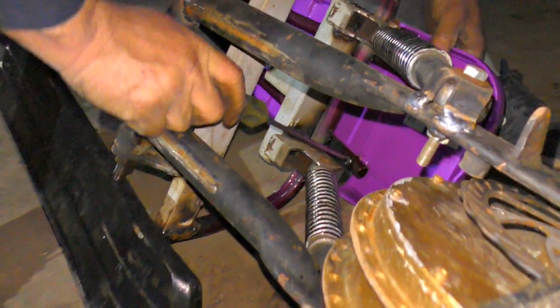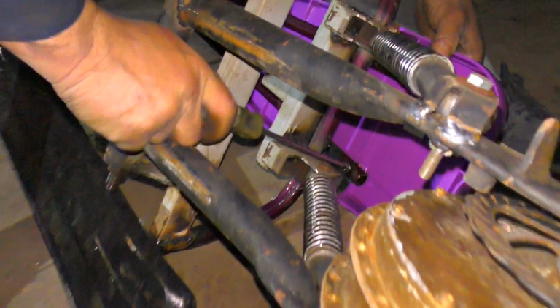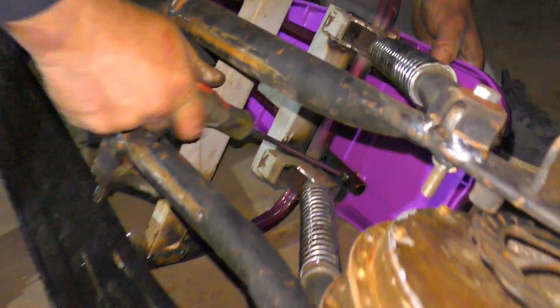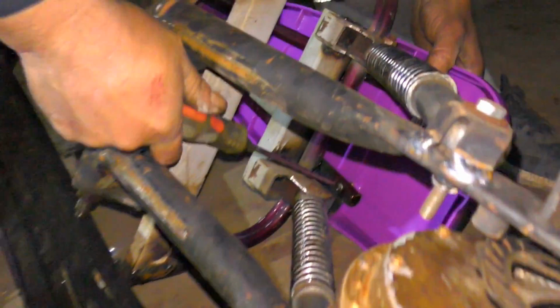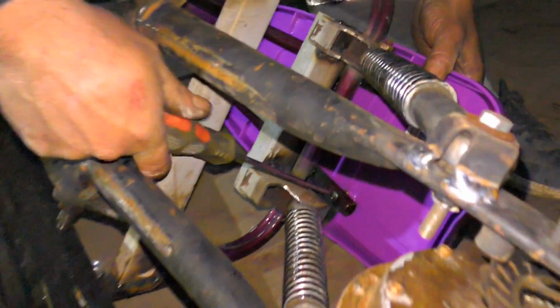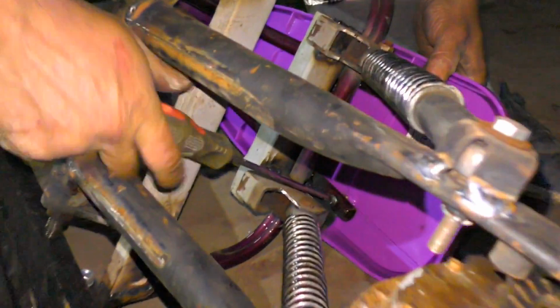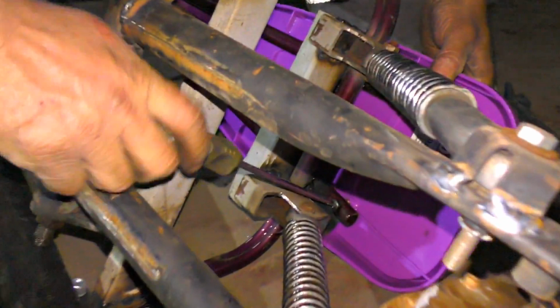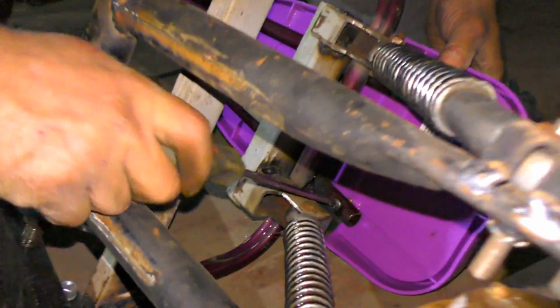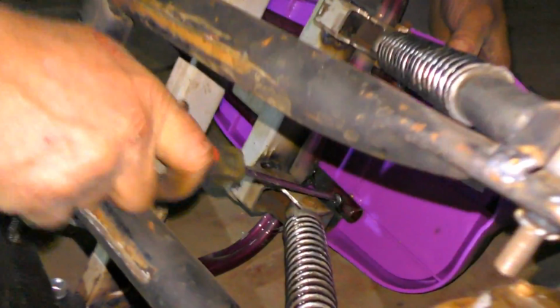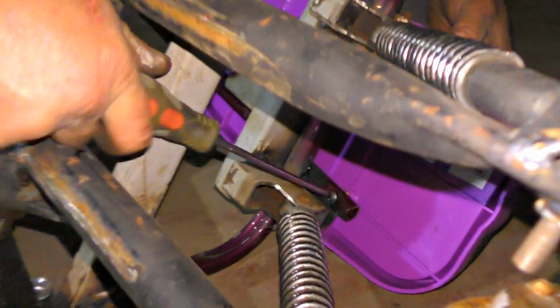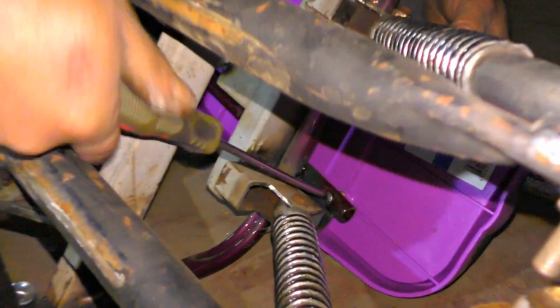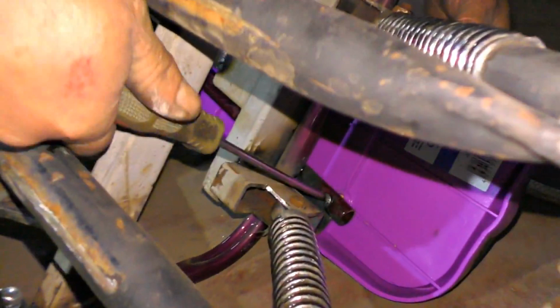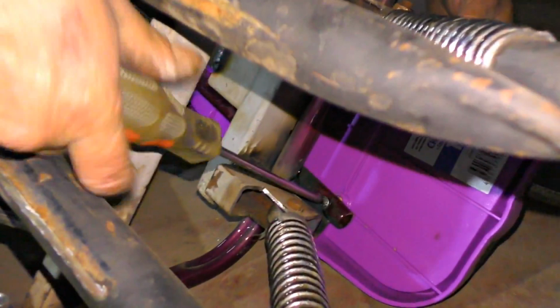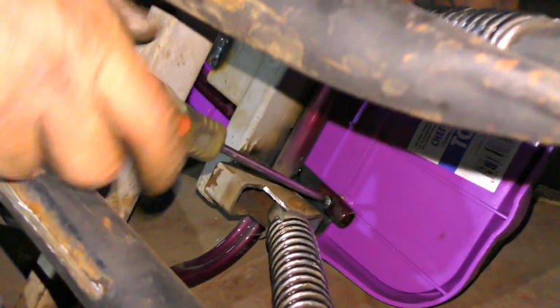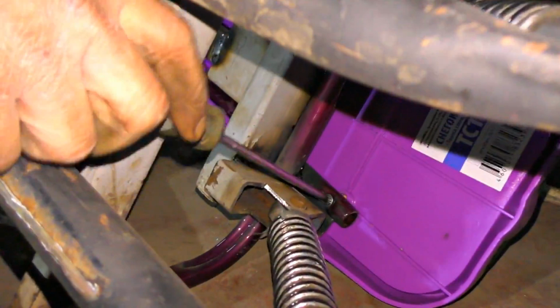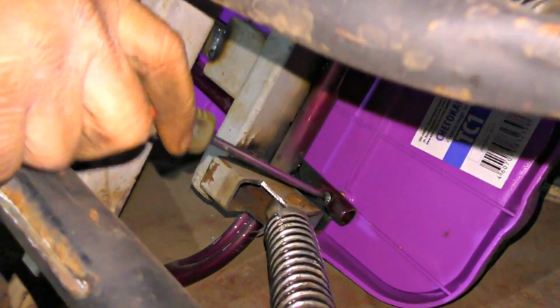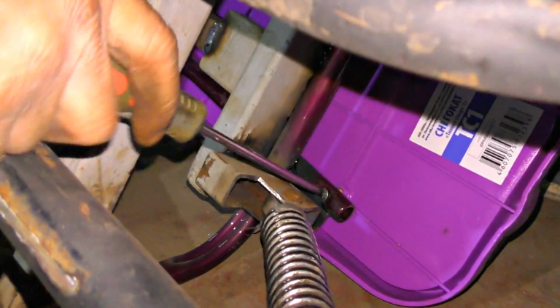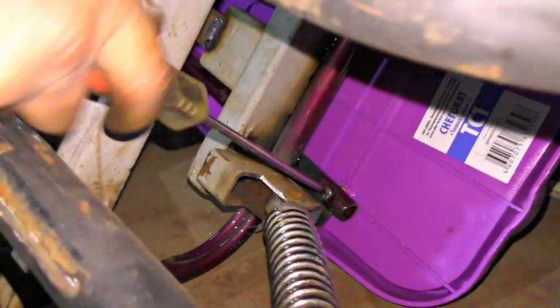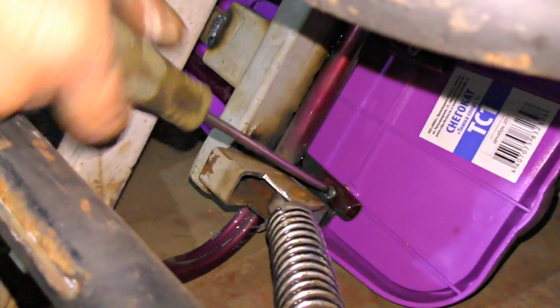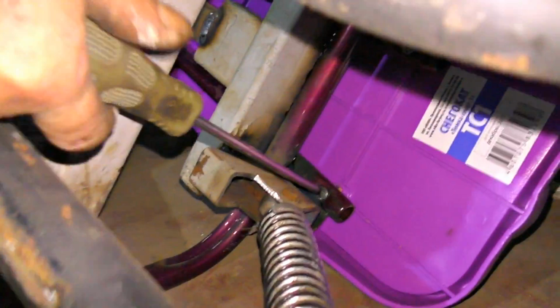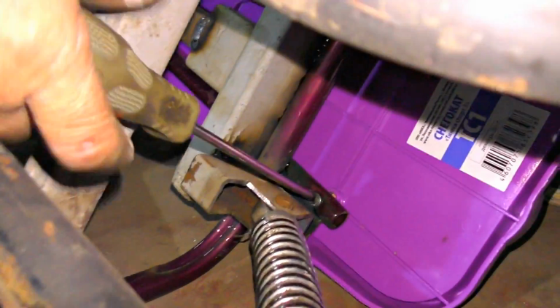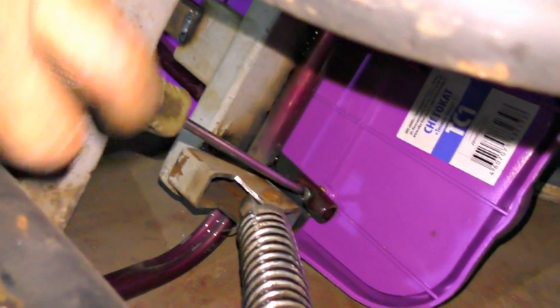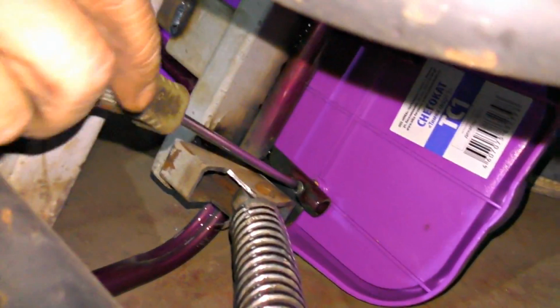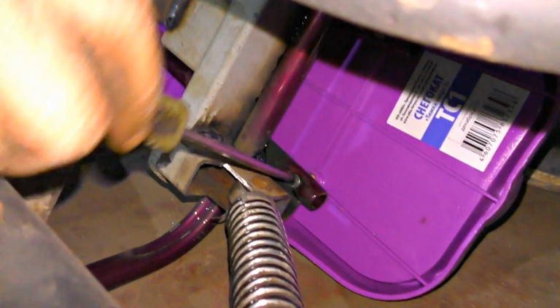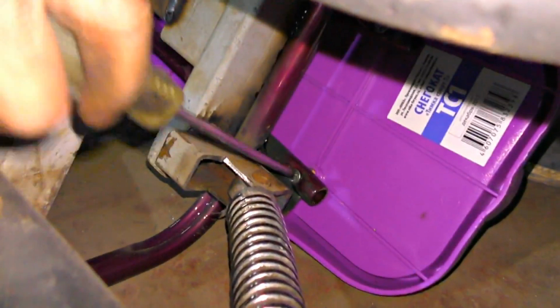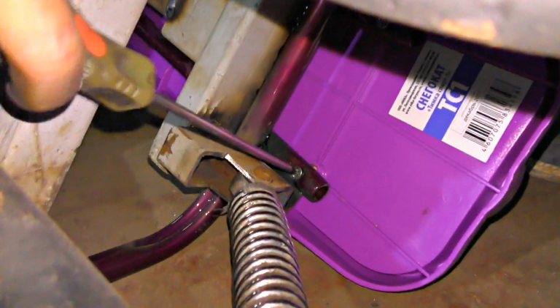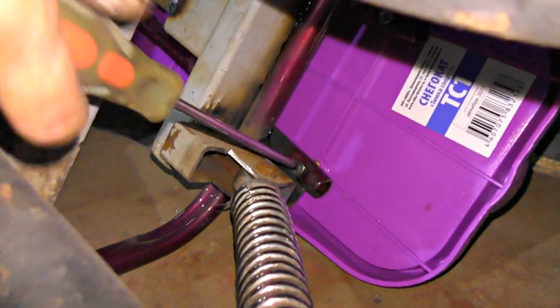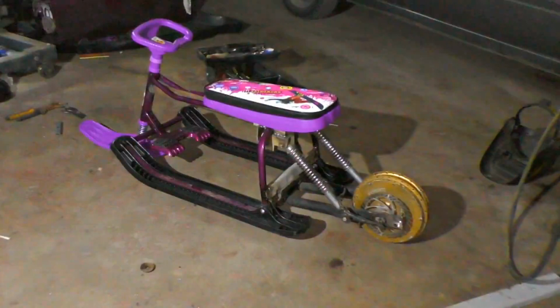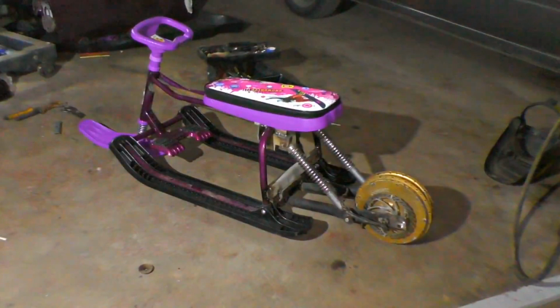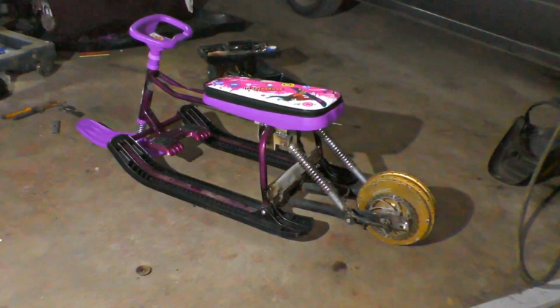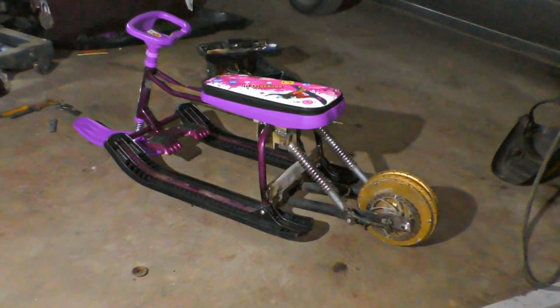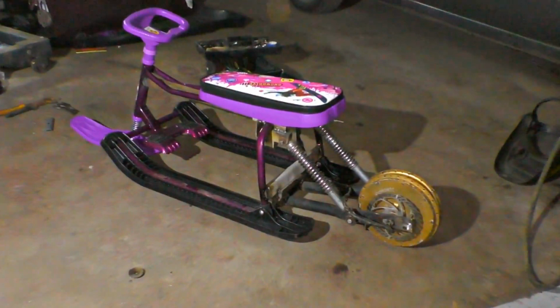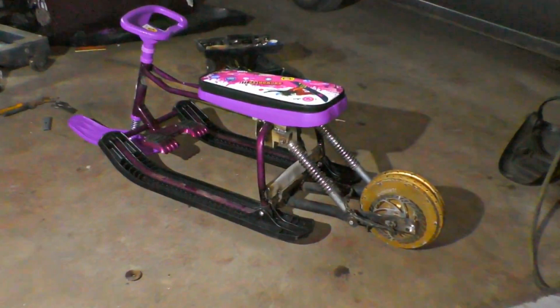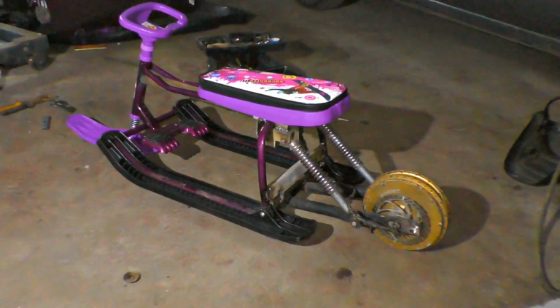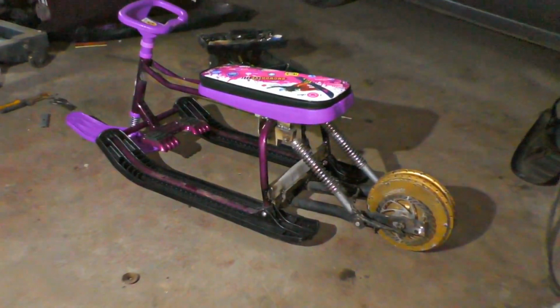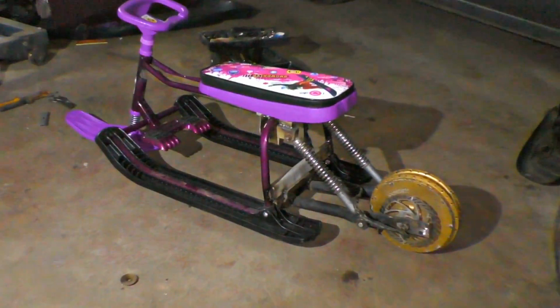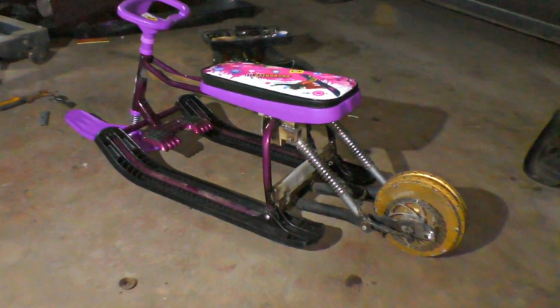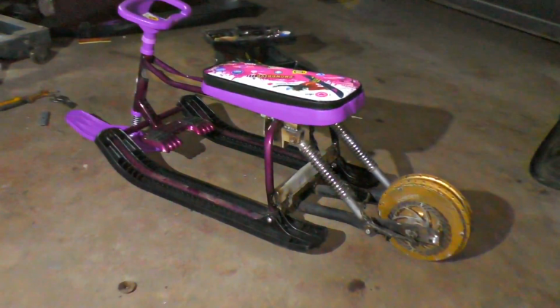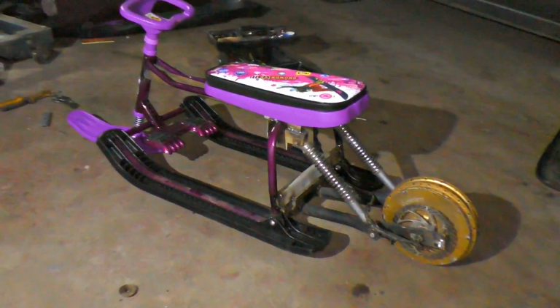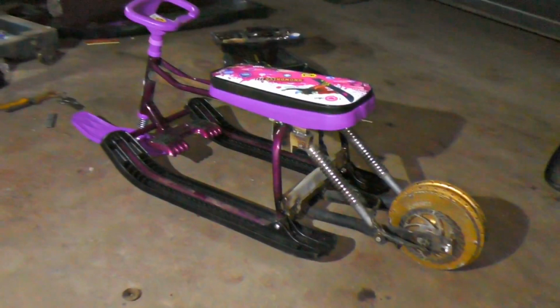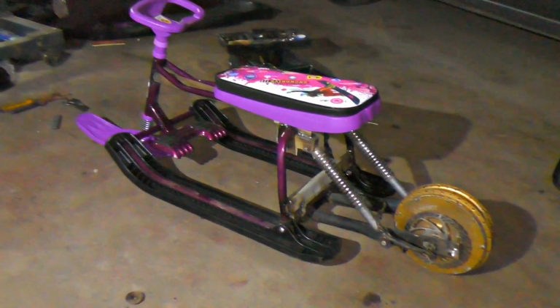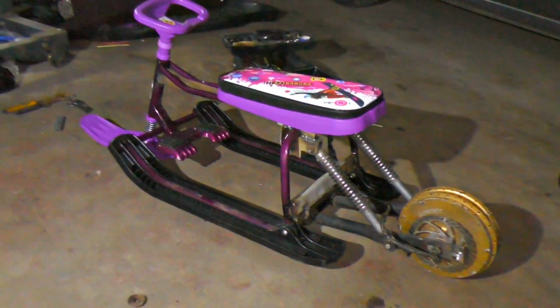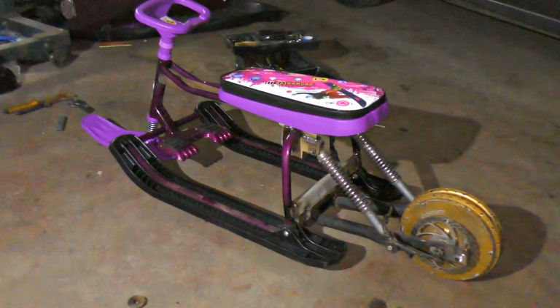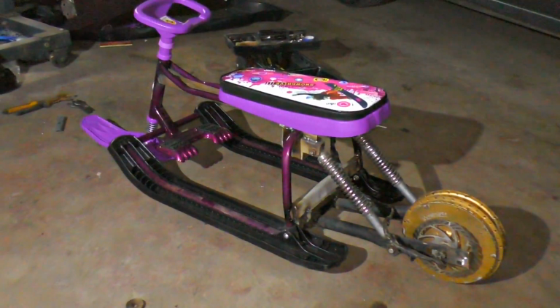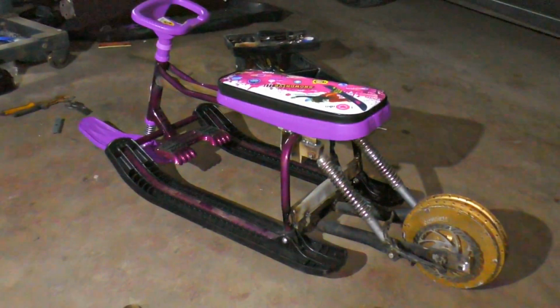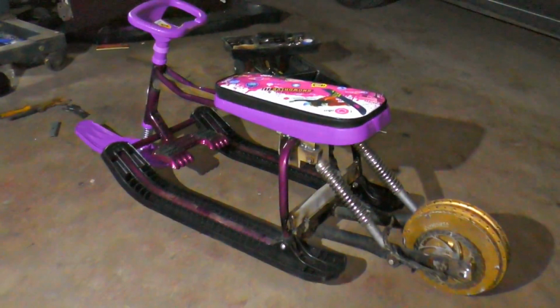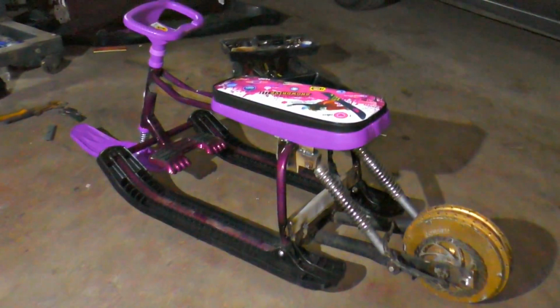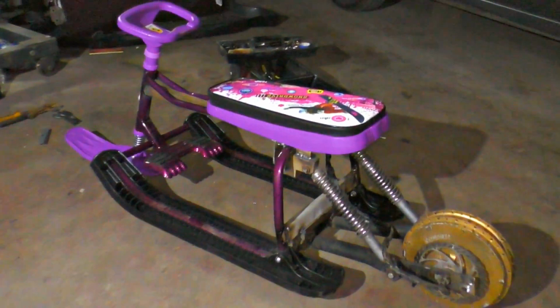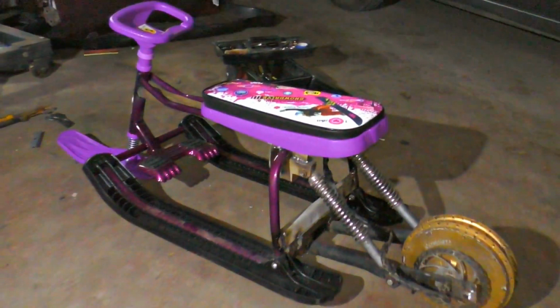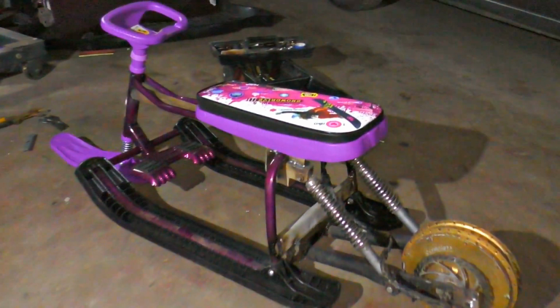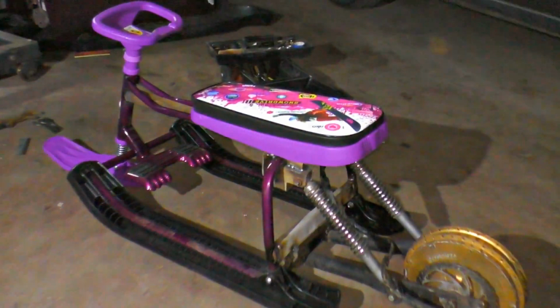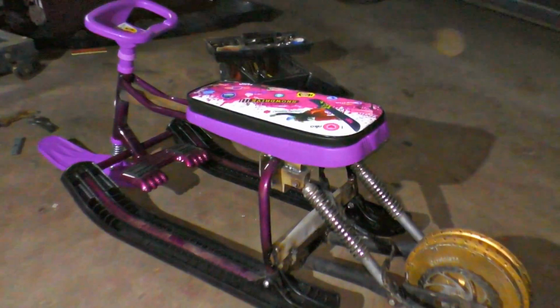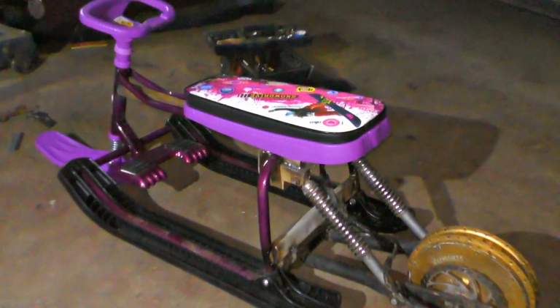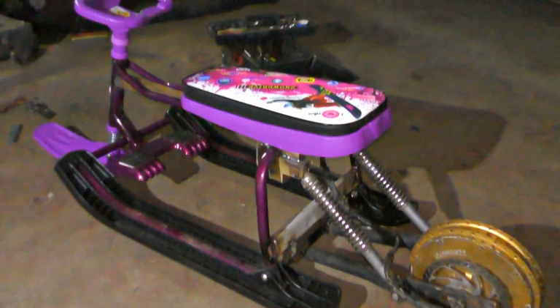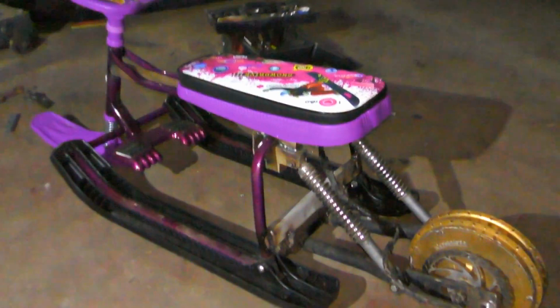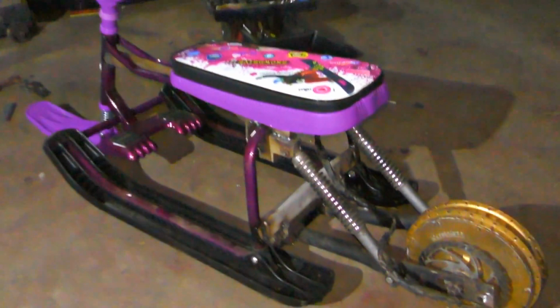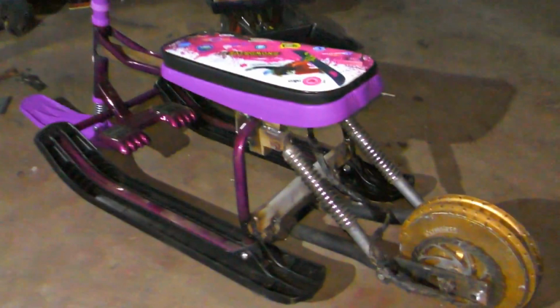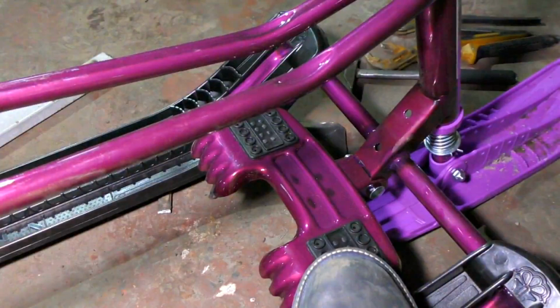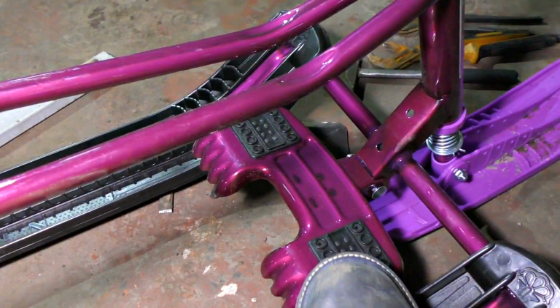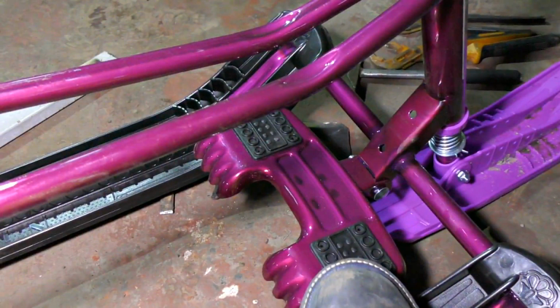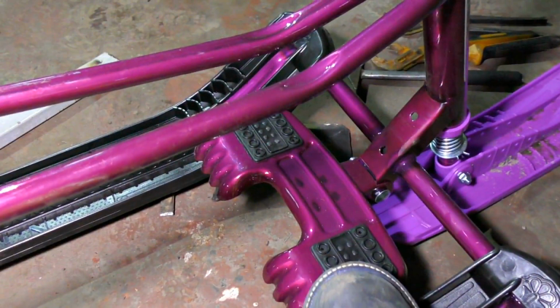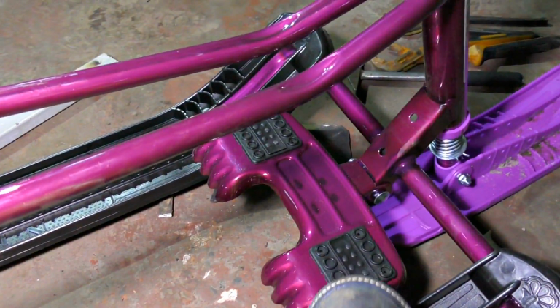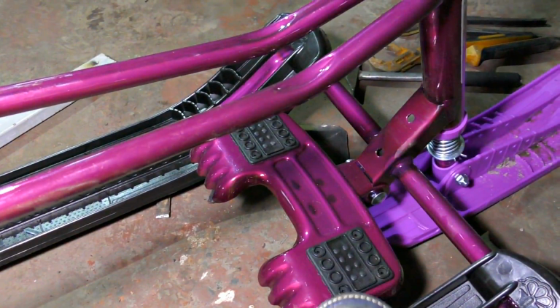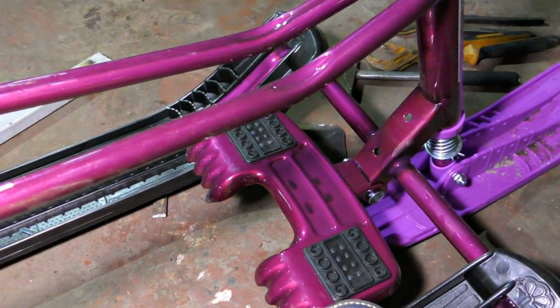Let's get the seat back in its place and admire this little beauty. And the brakes are working.